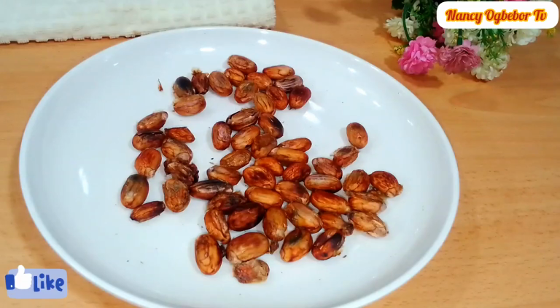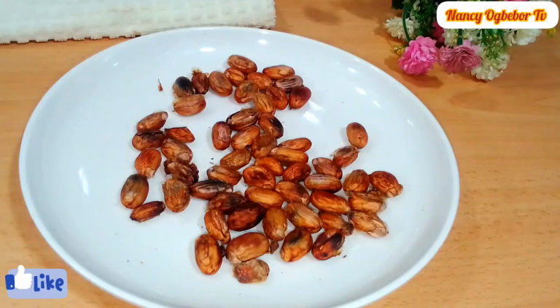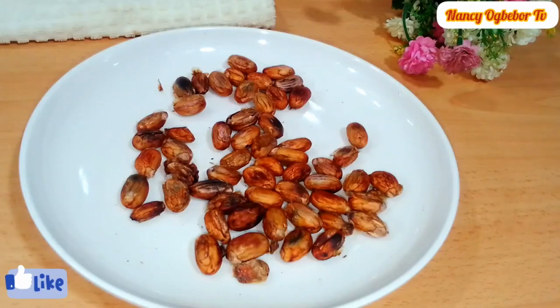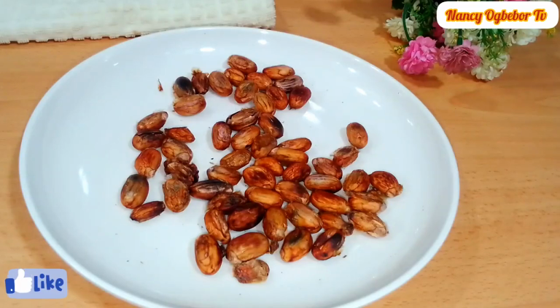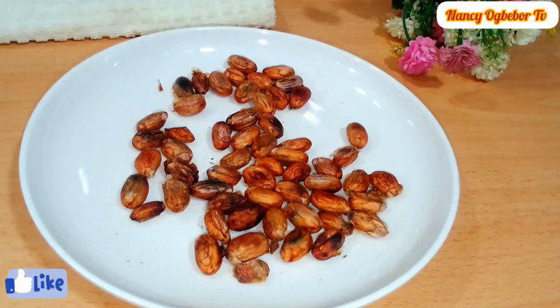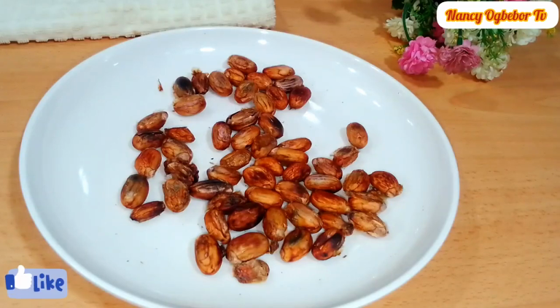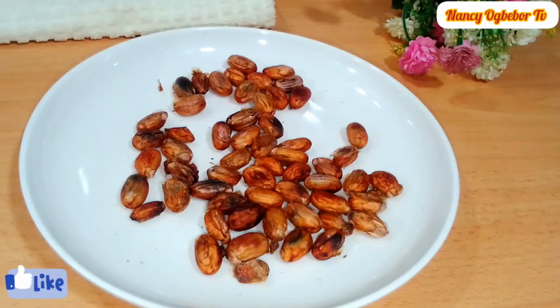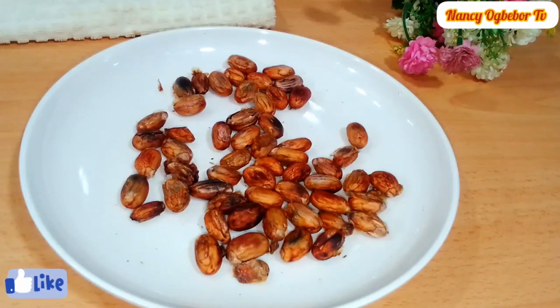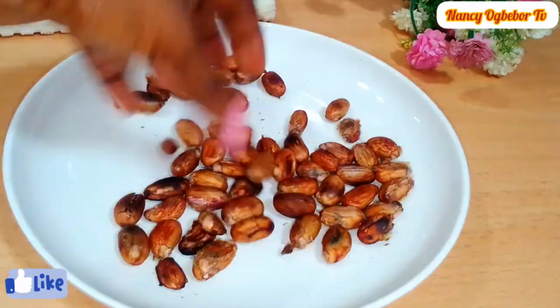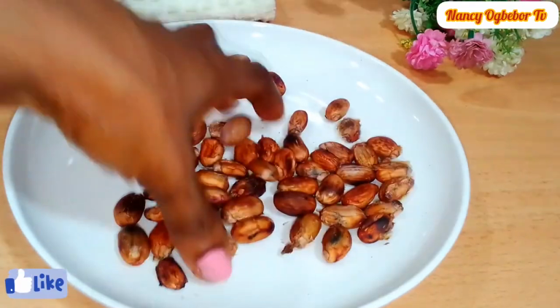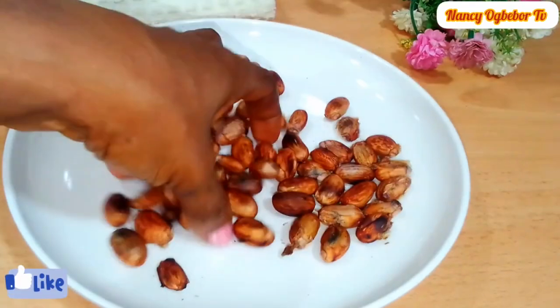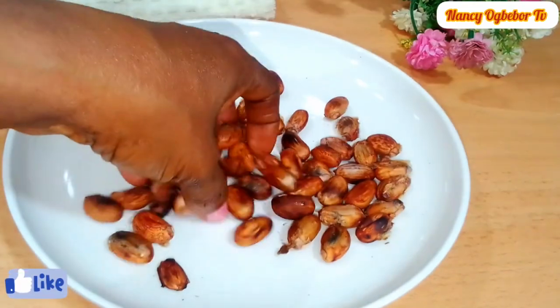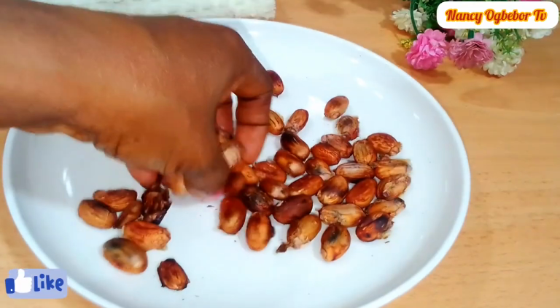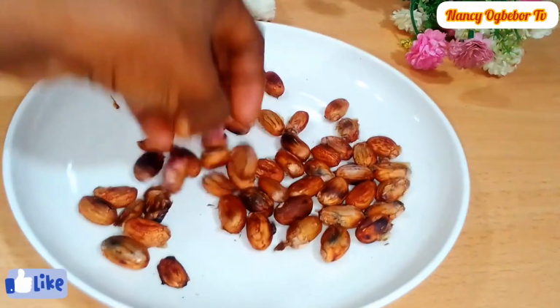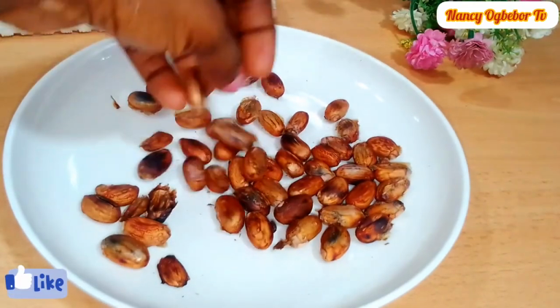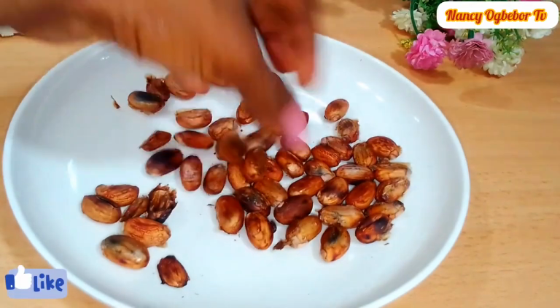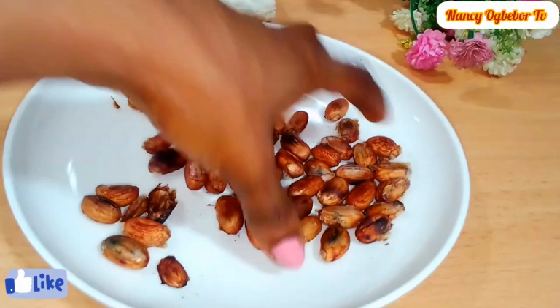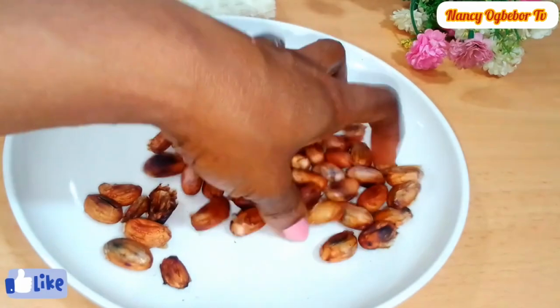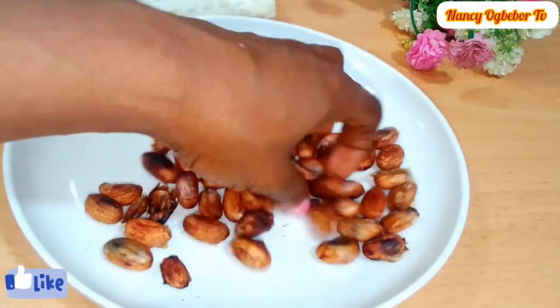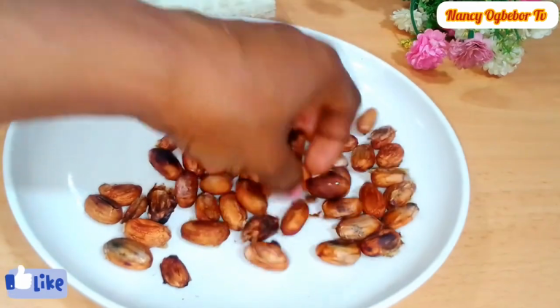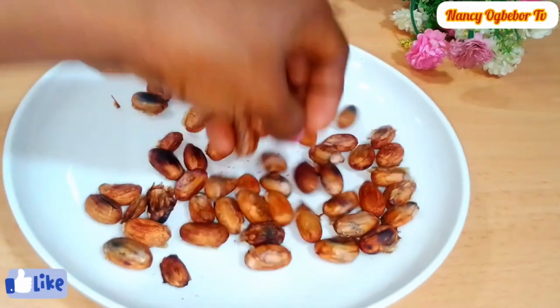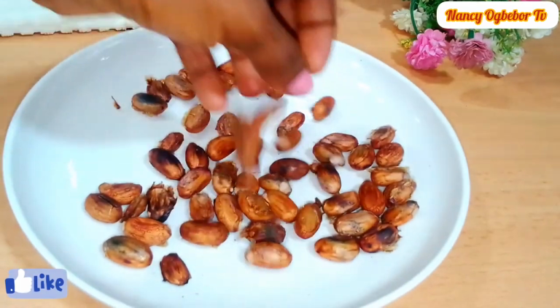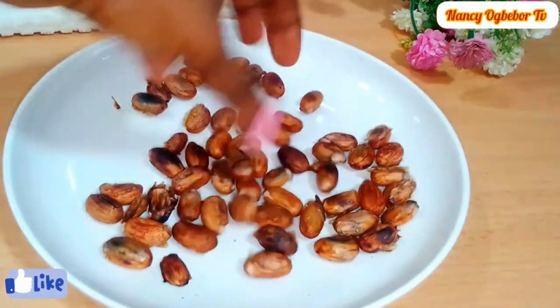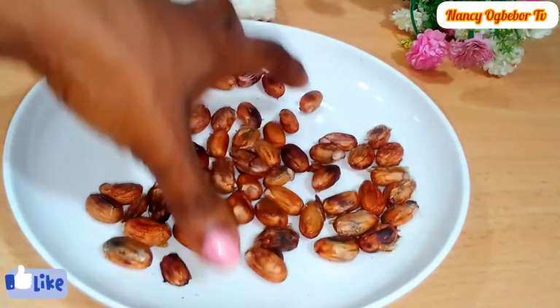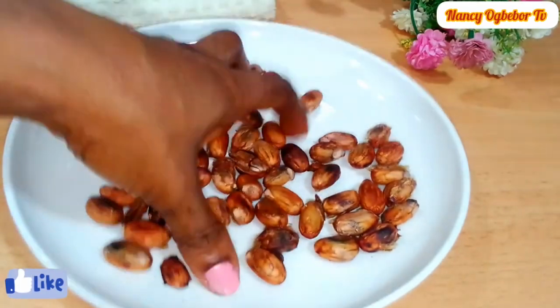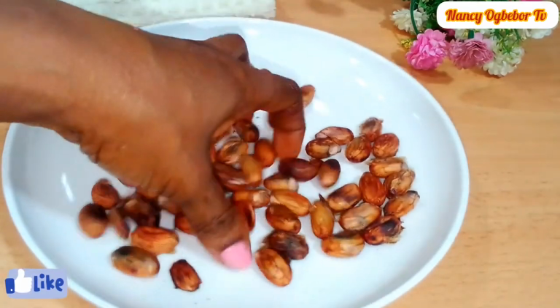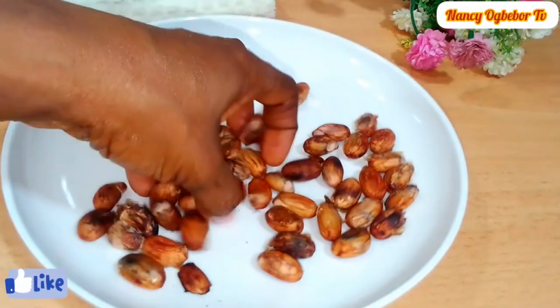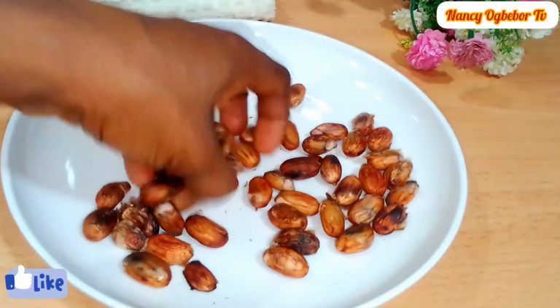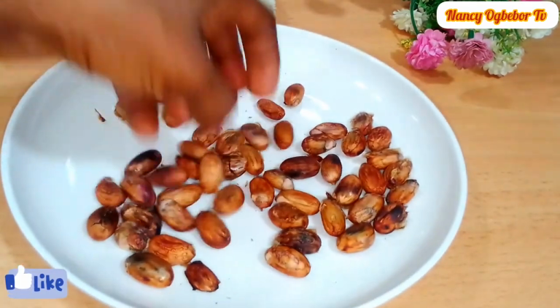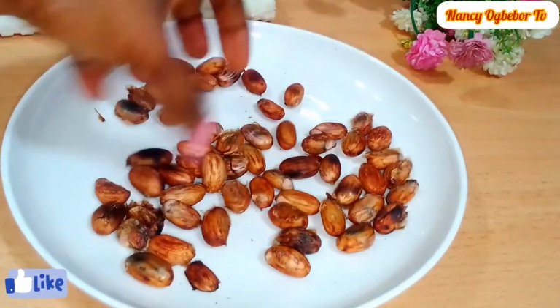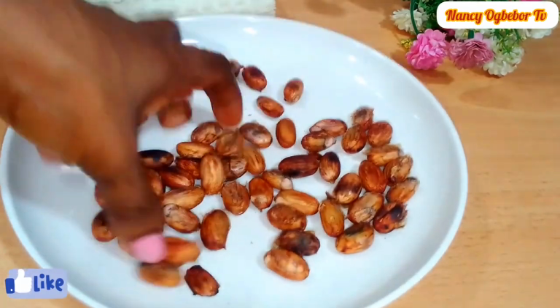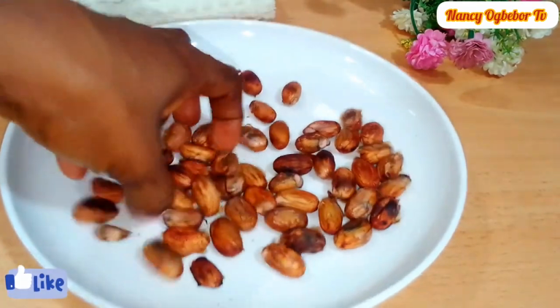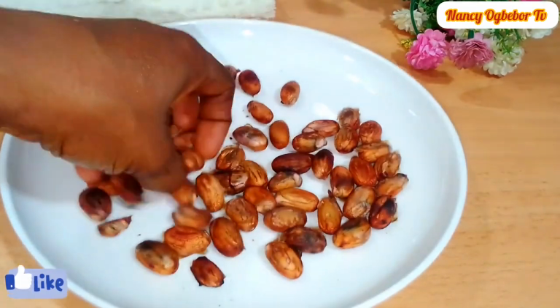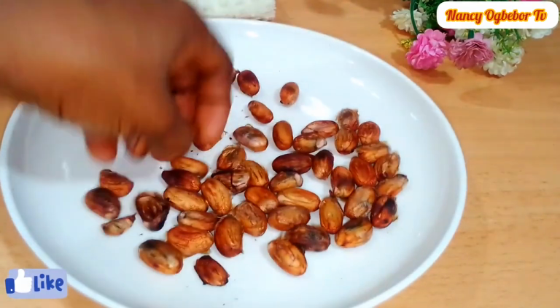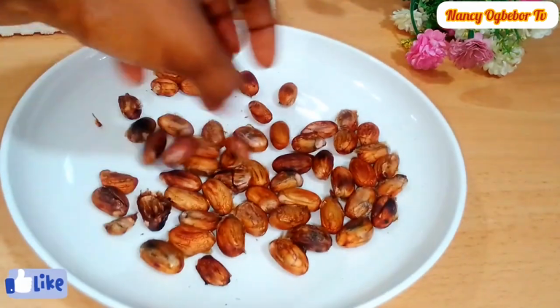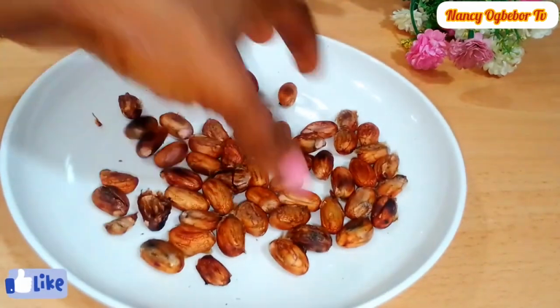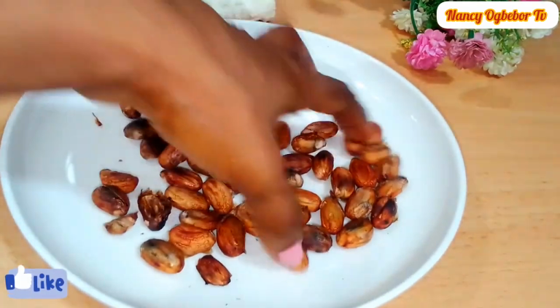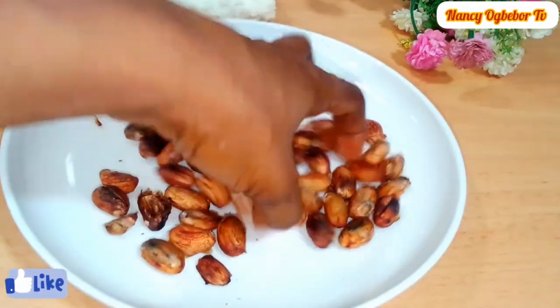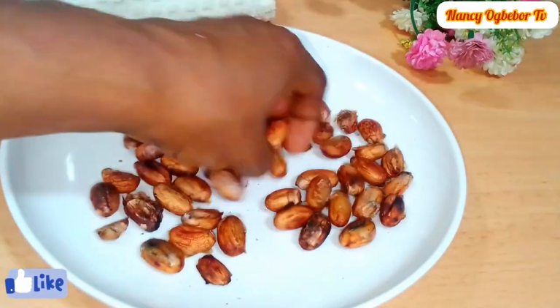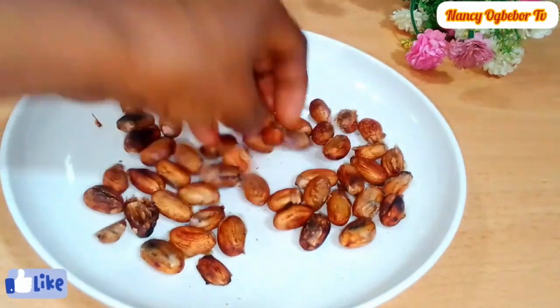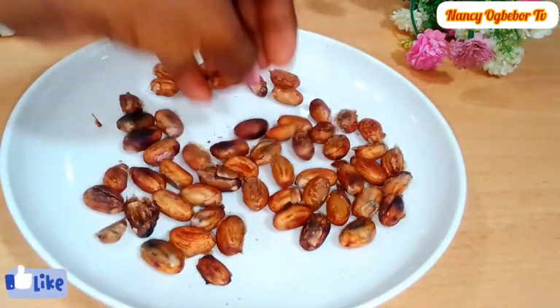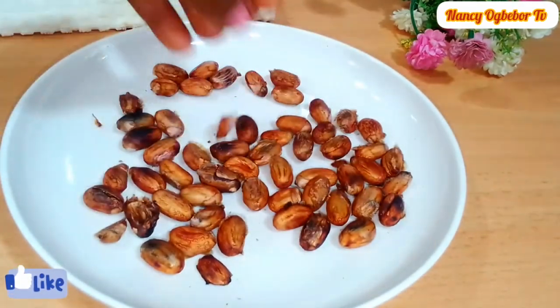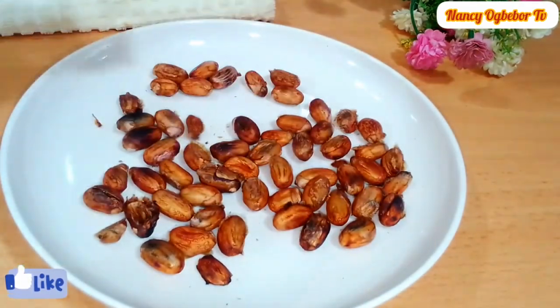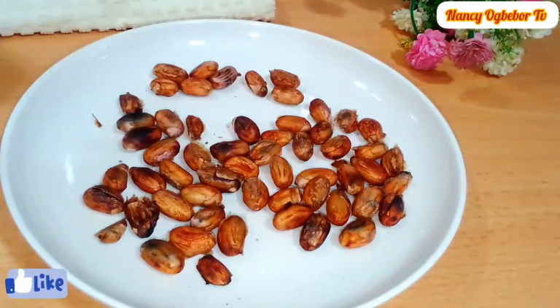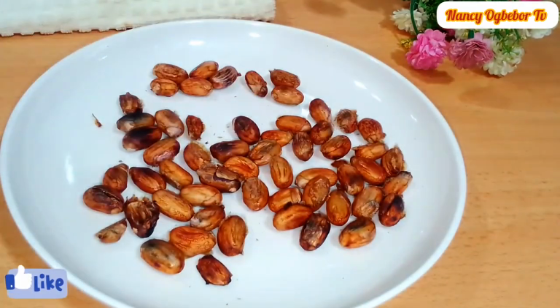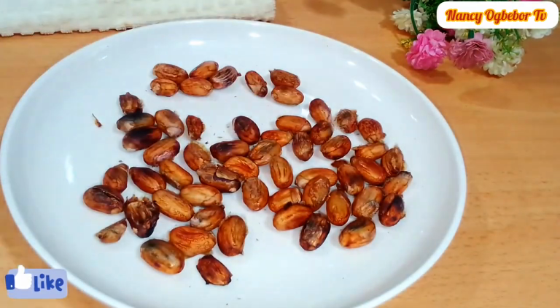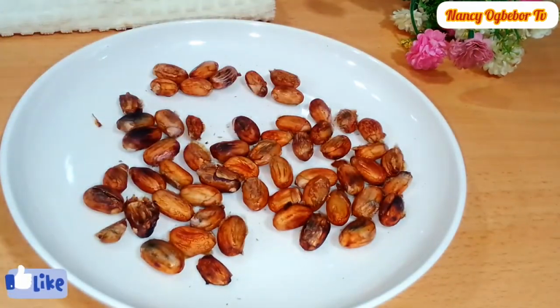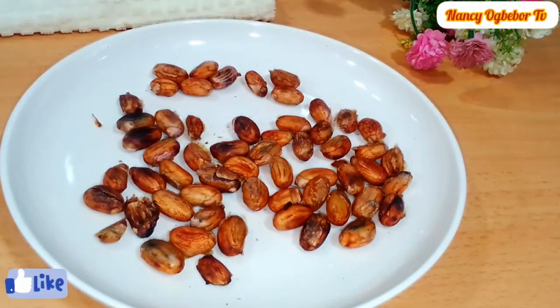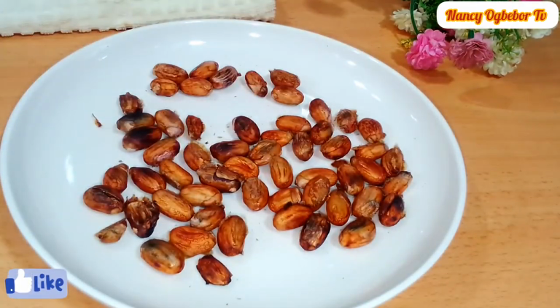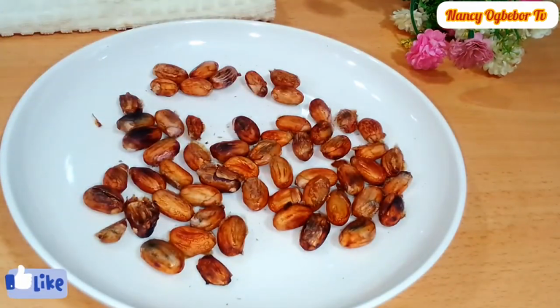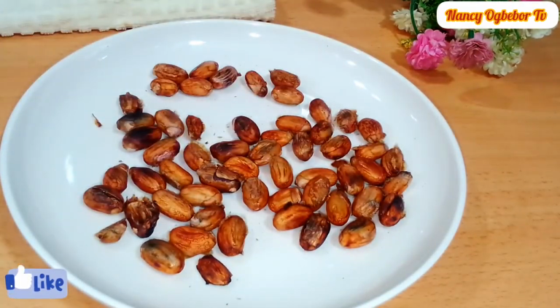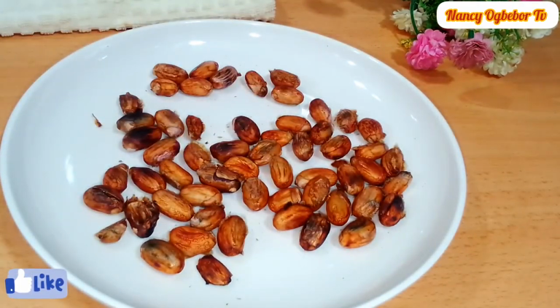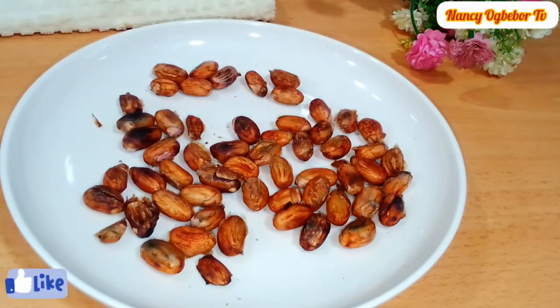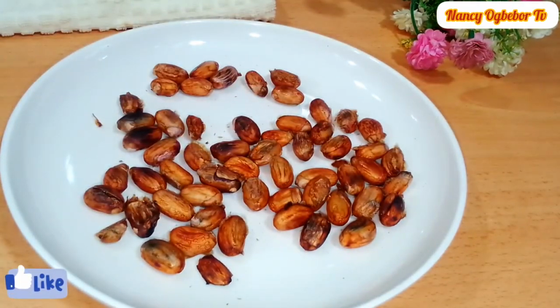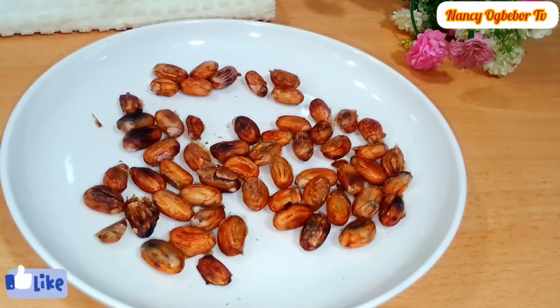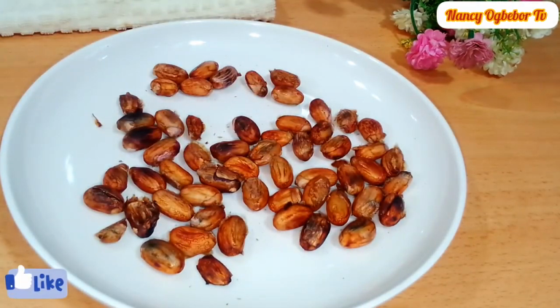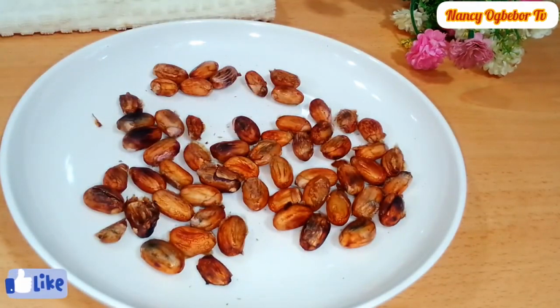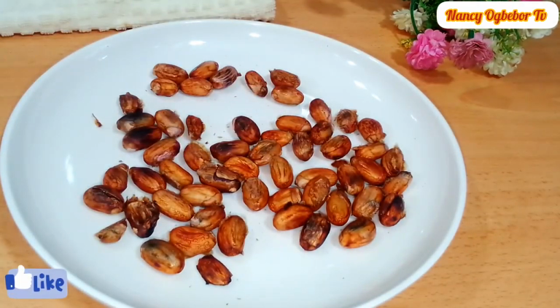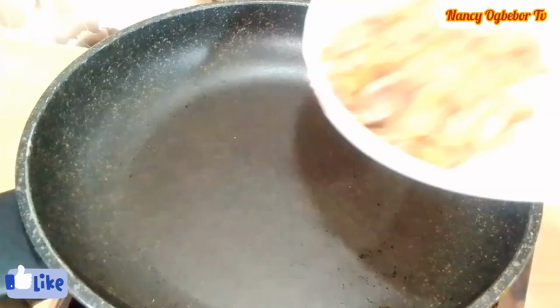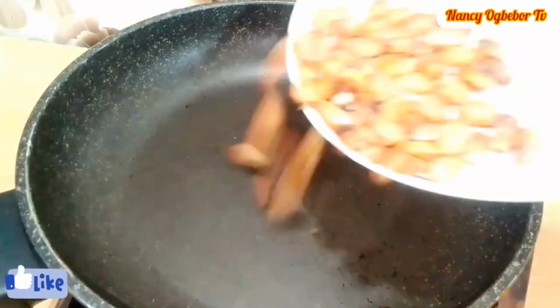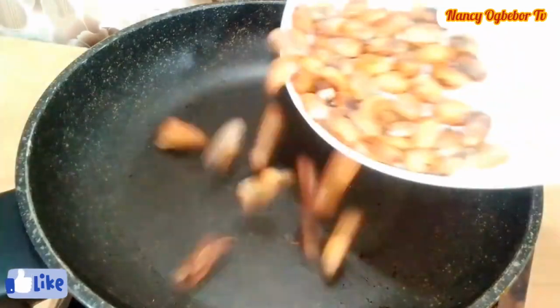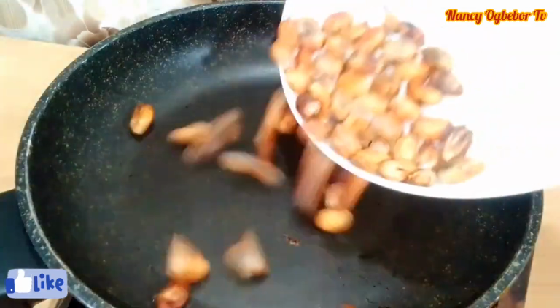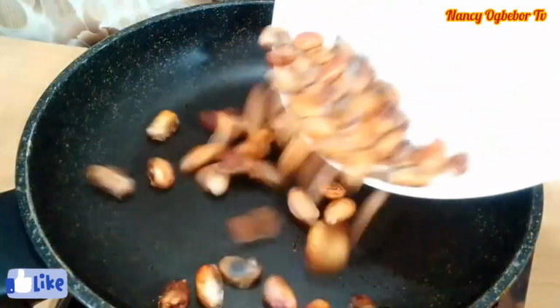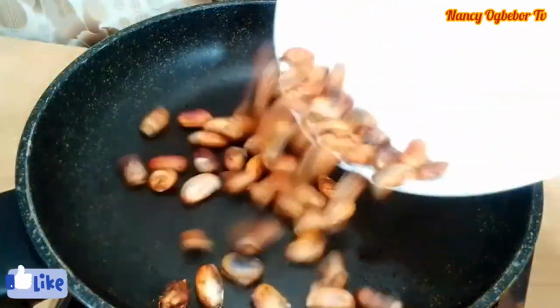Next you sun-dry it for three to five days. I didn't sun-dry mine — I dried mine with my oven instead.